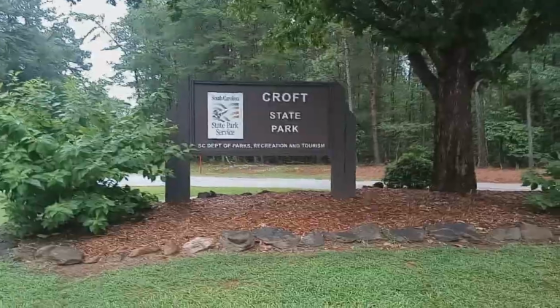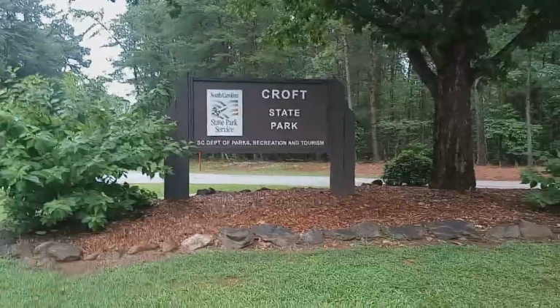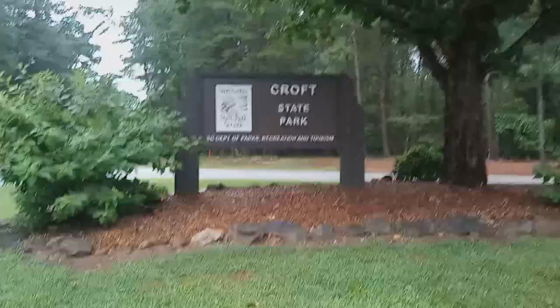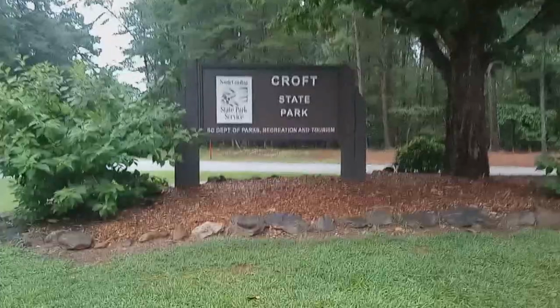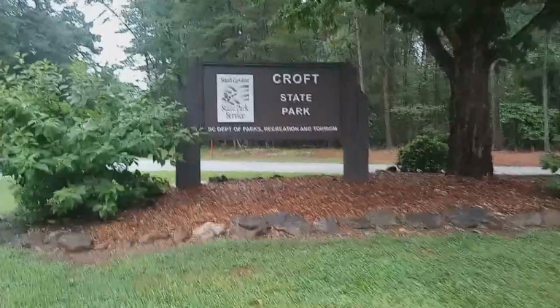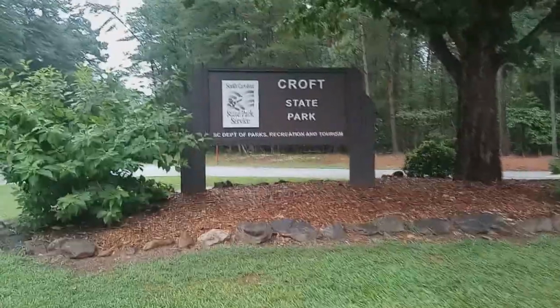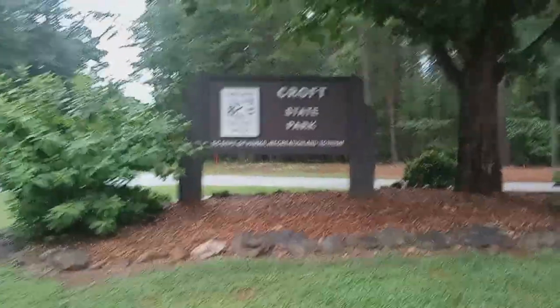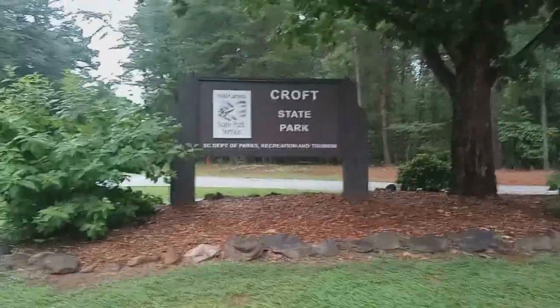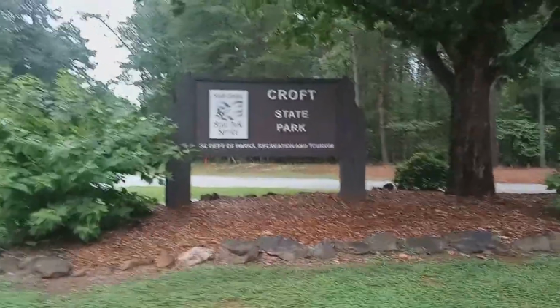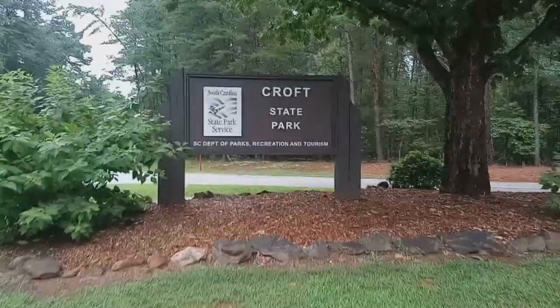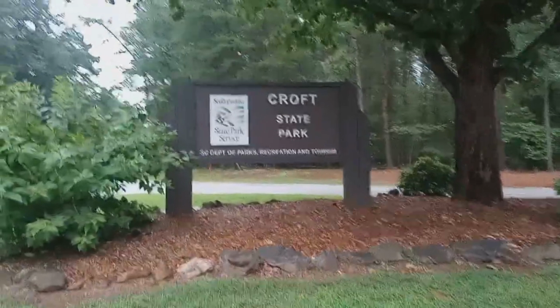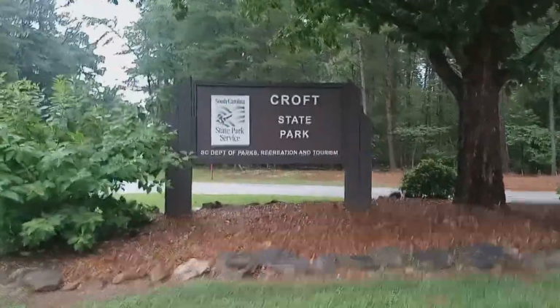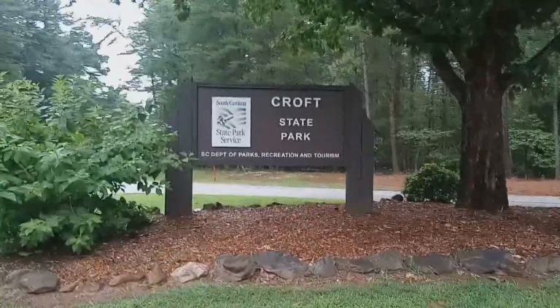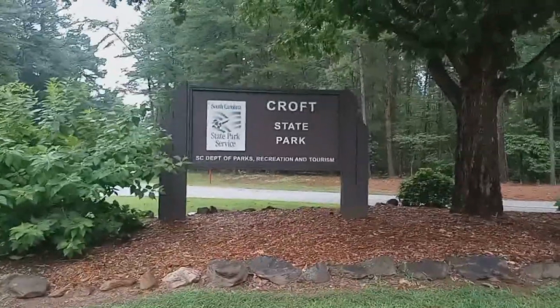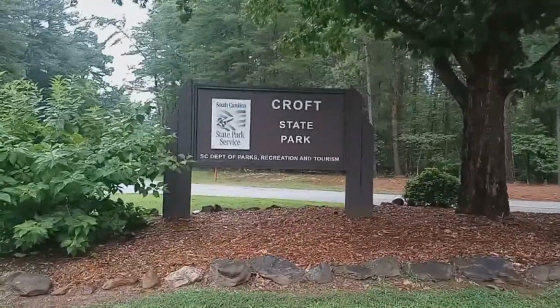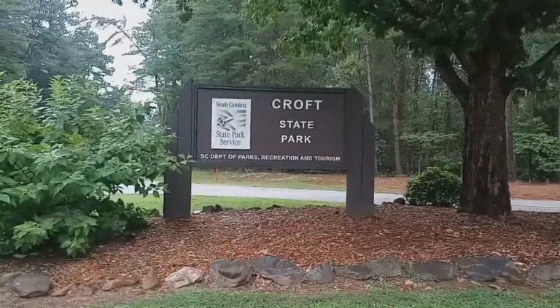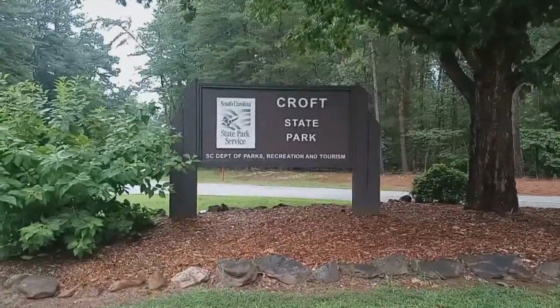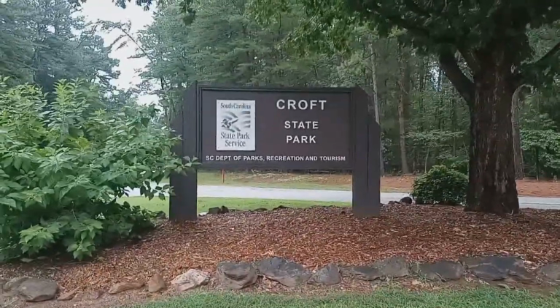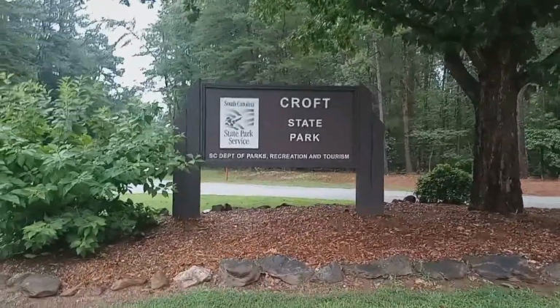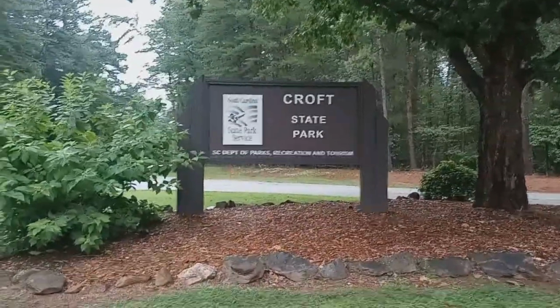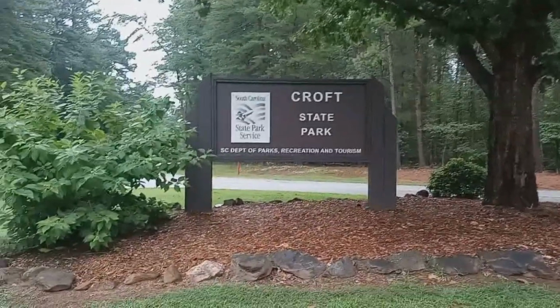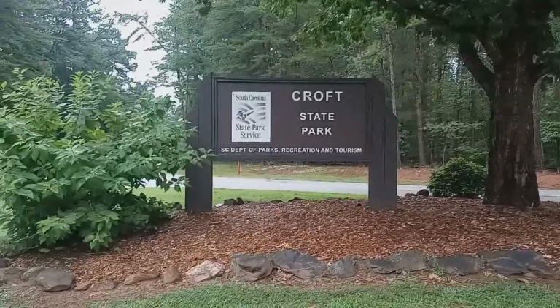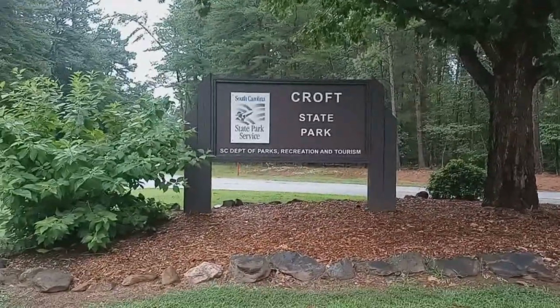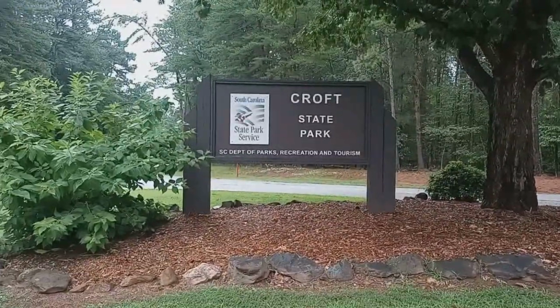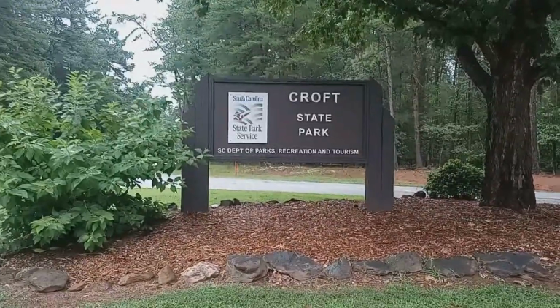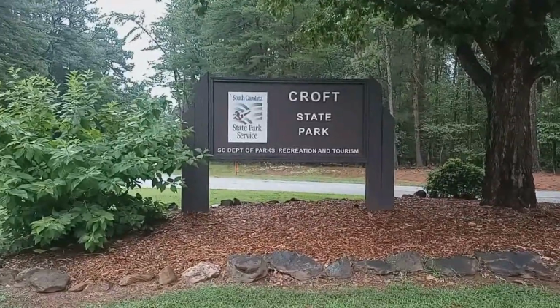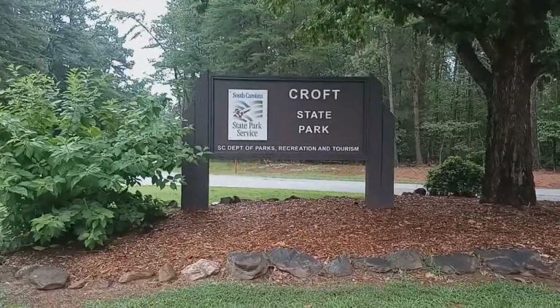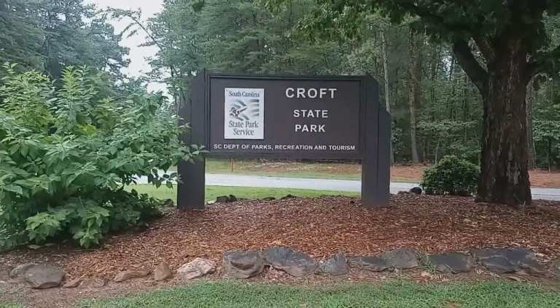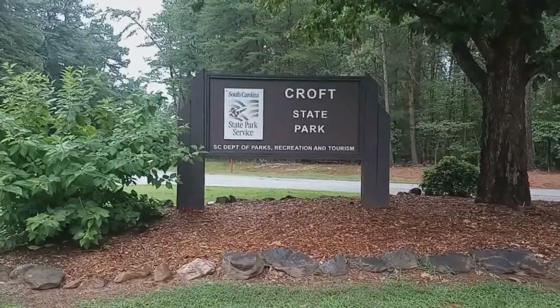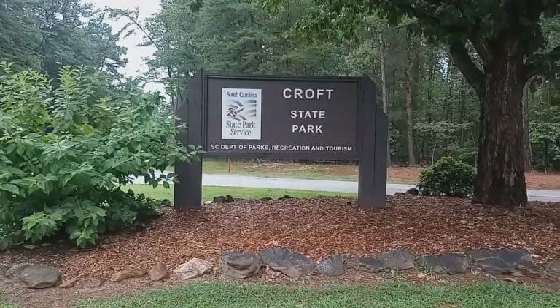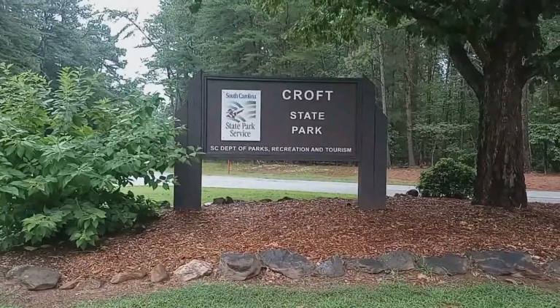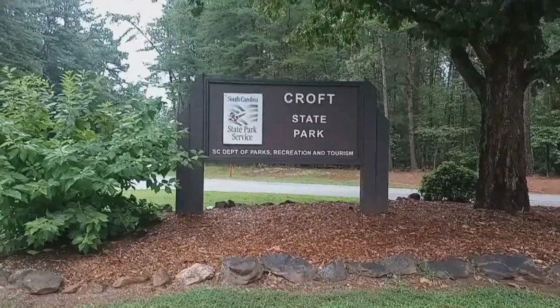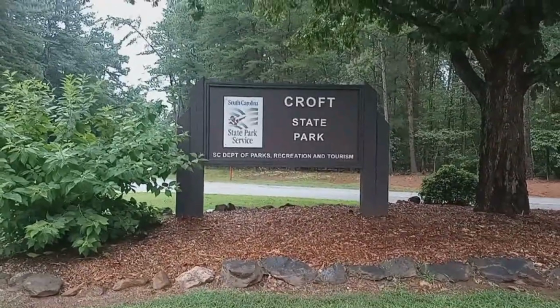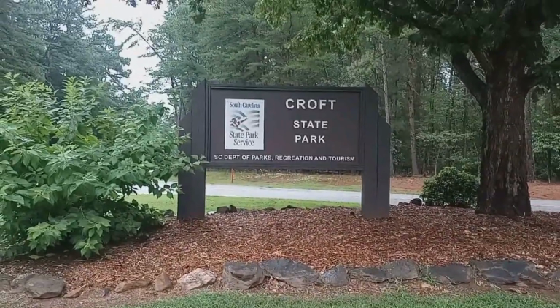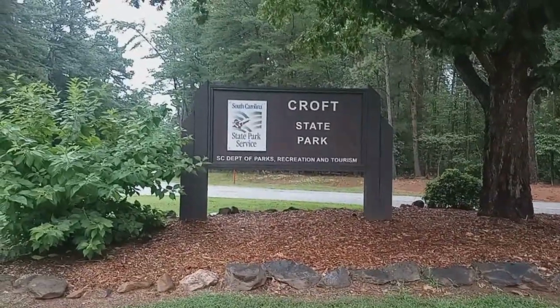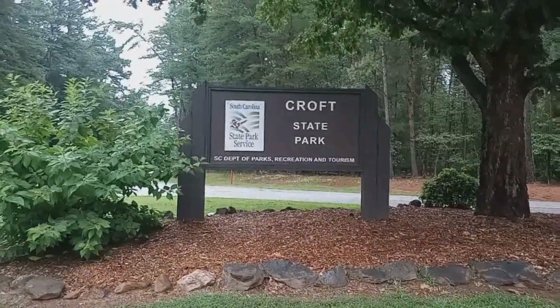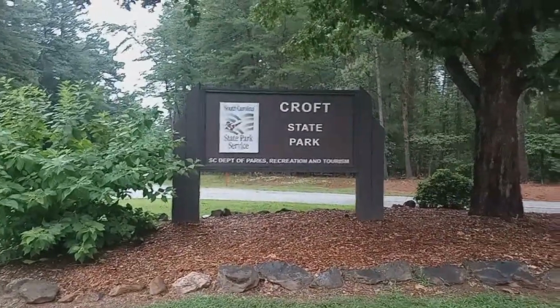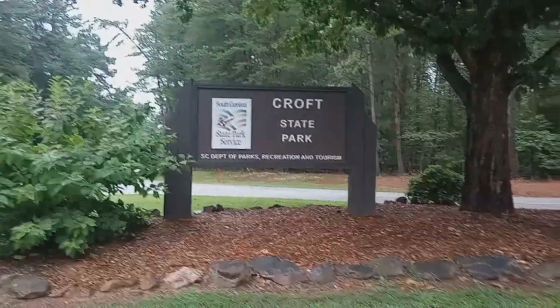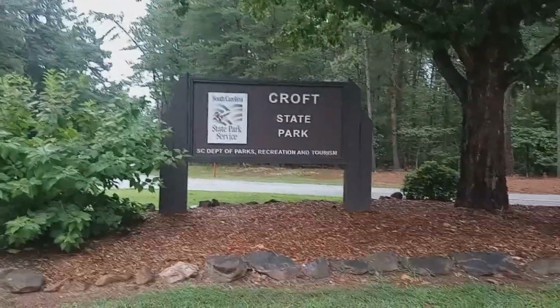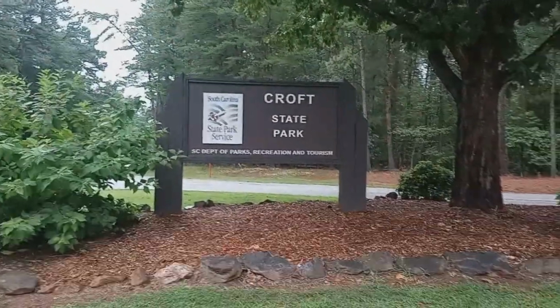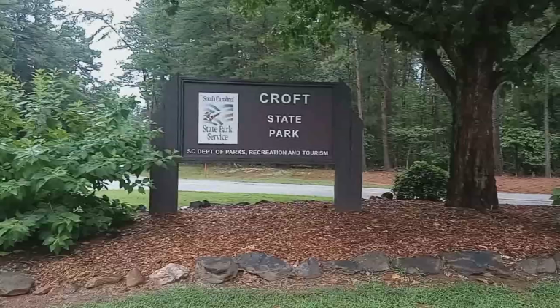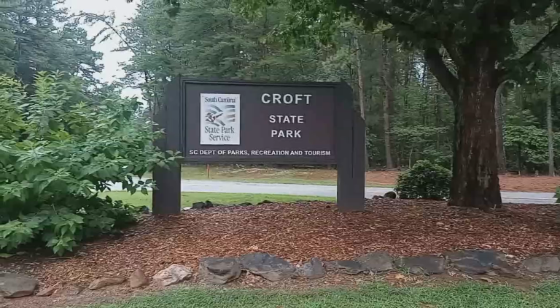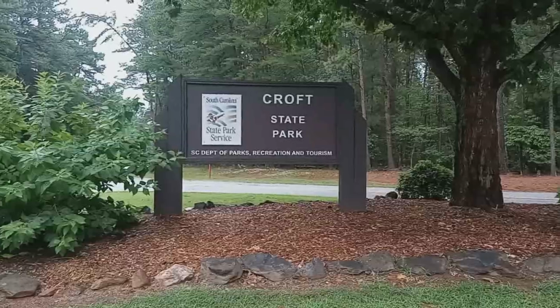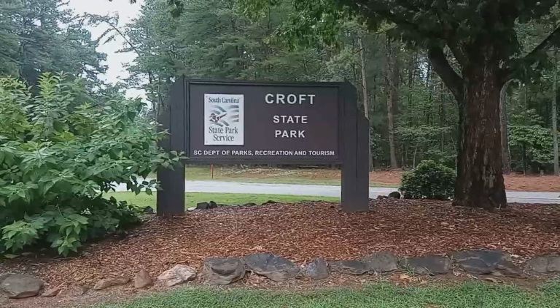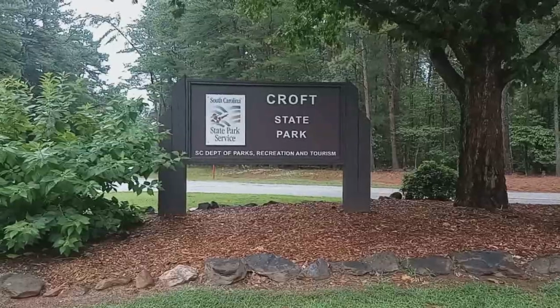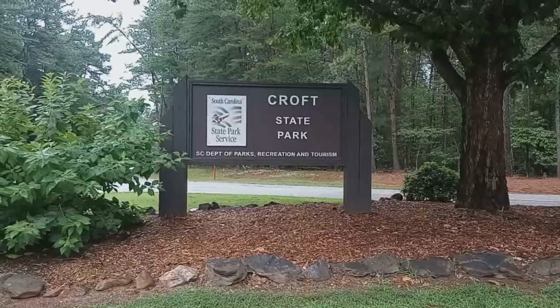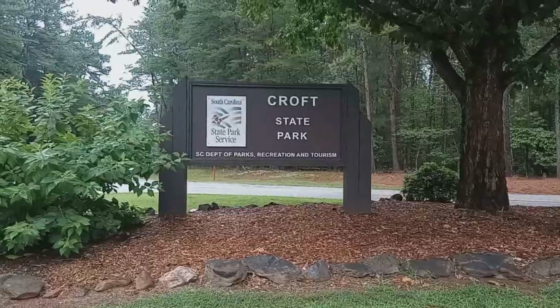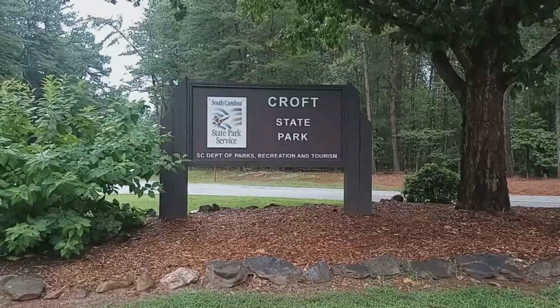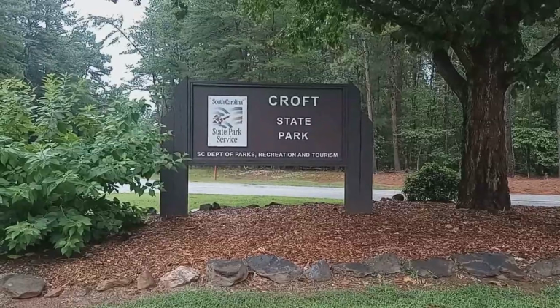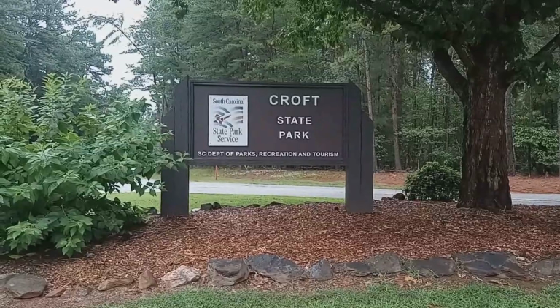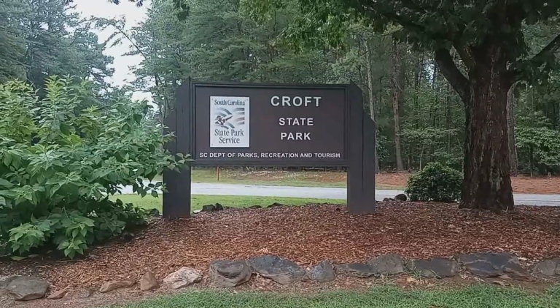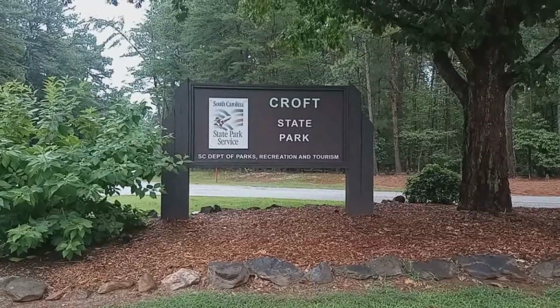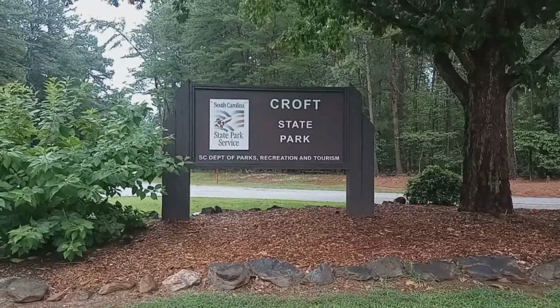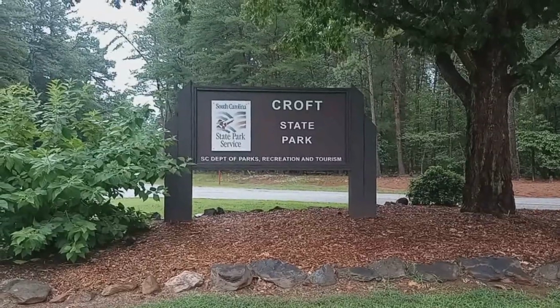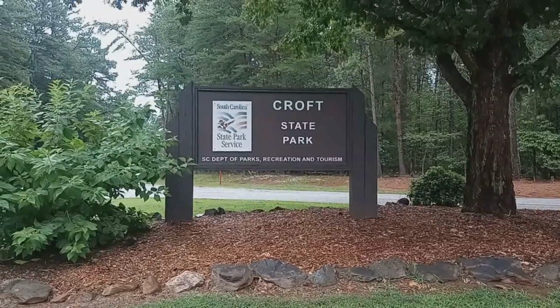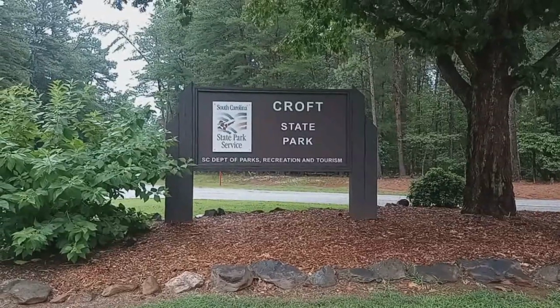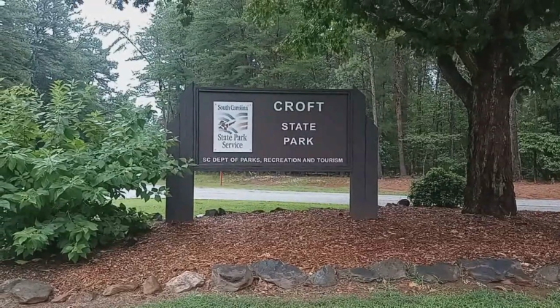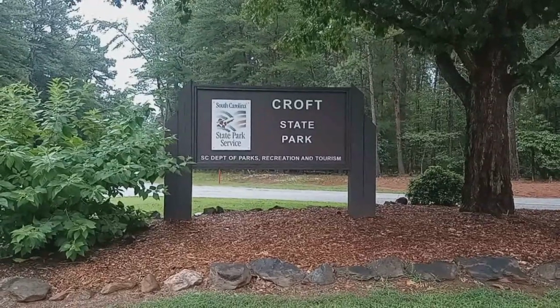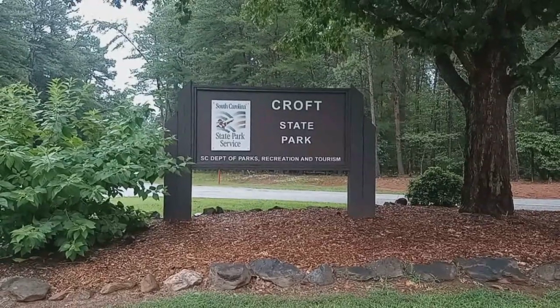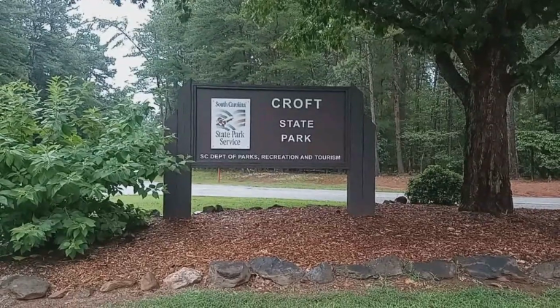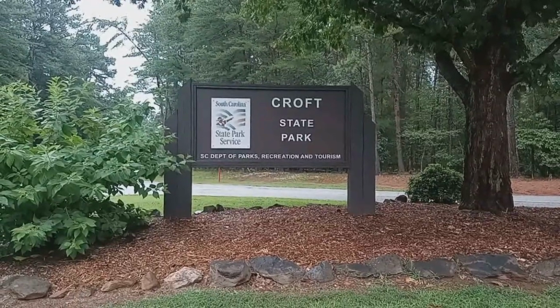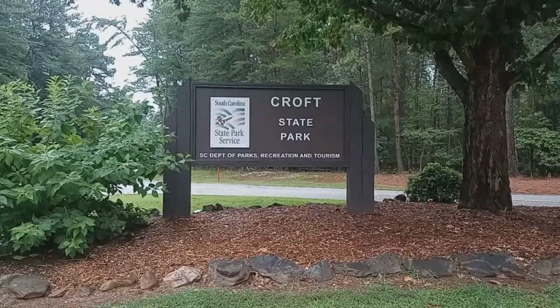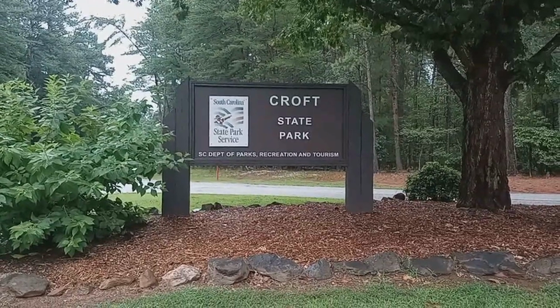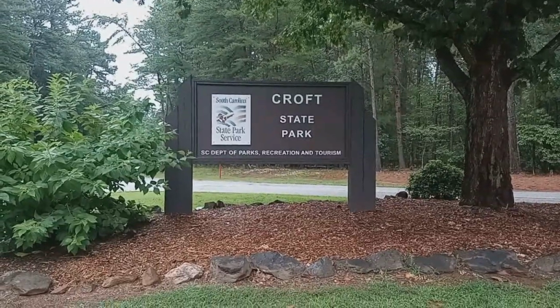What's up guys? We are here at Croft State Park right here in Spartanburg, South Carolina. We're going to do a little fishing today, so let's check it out.